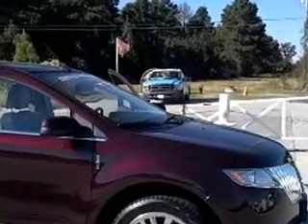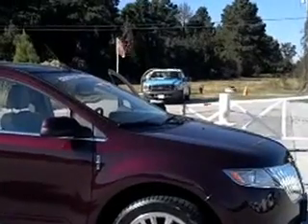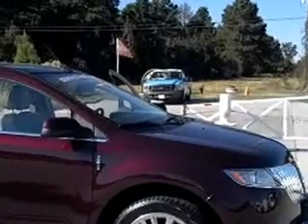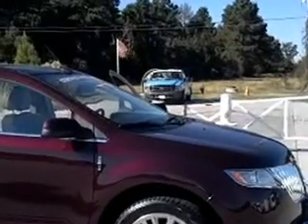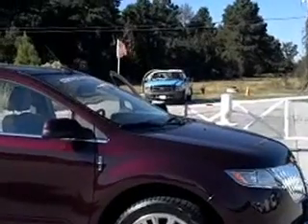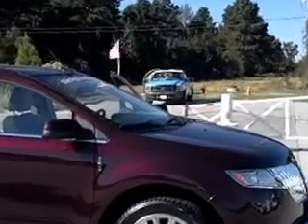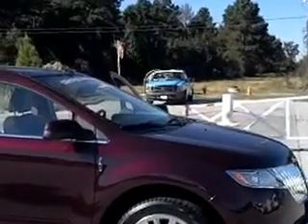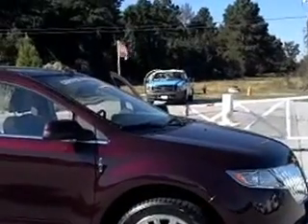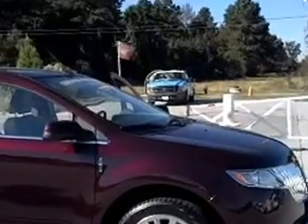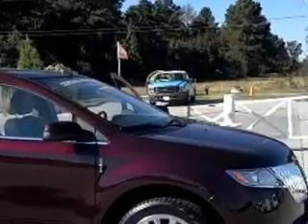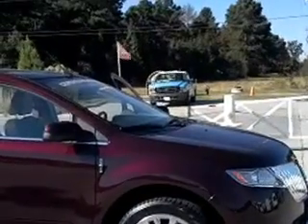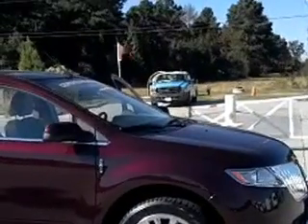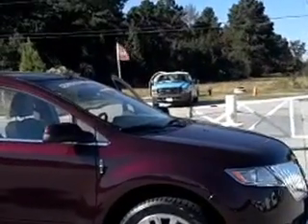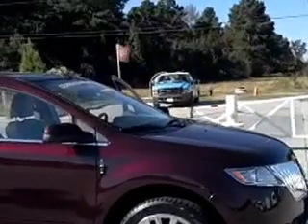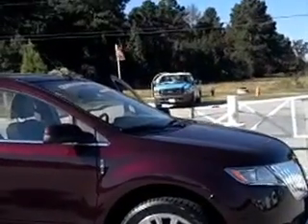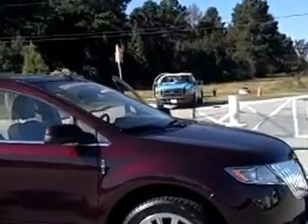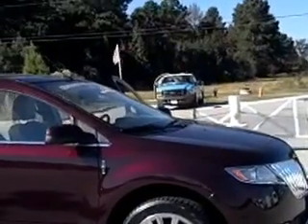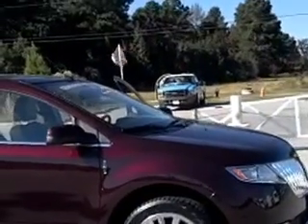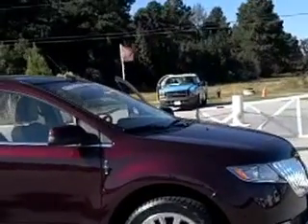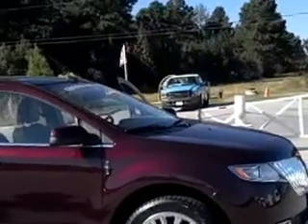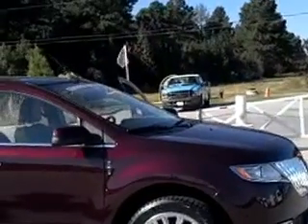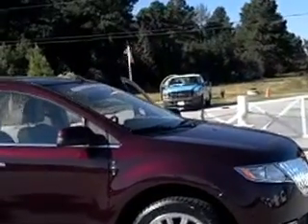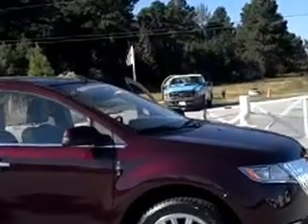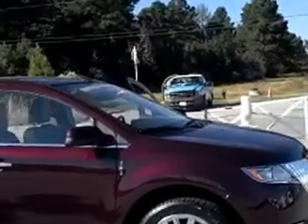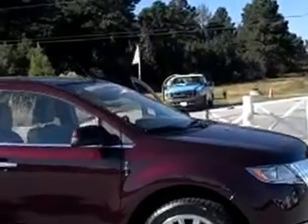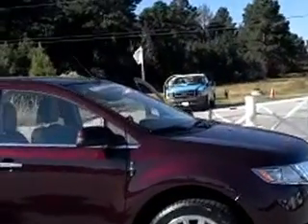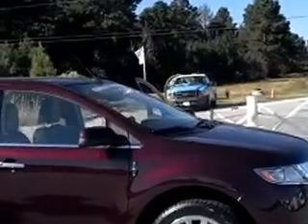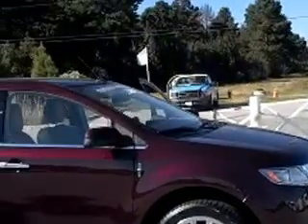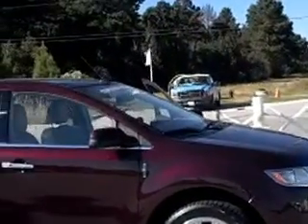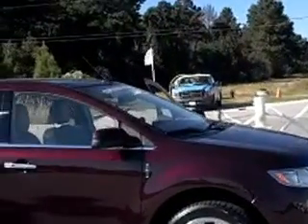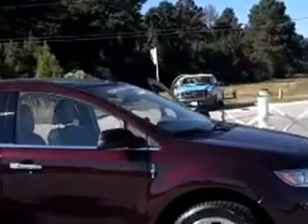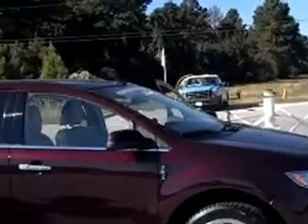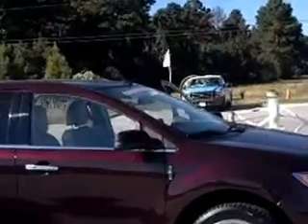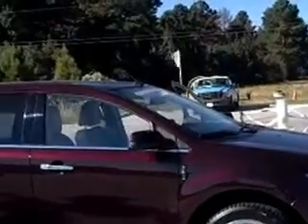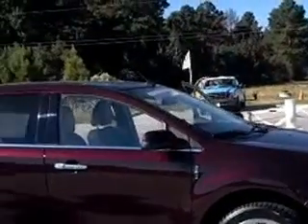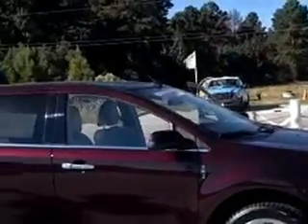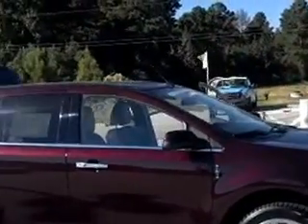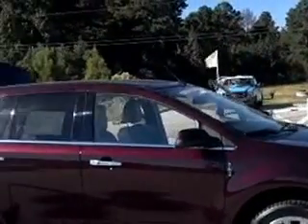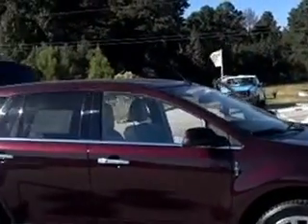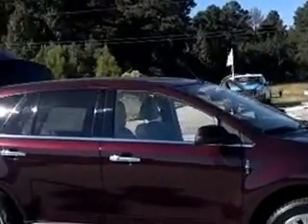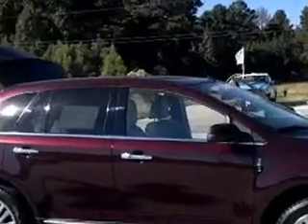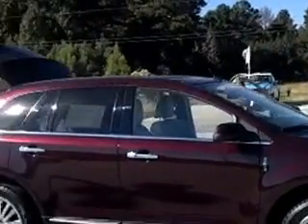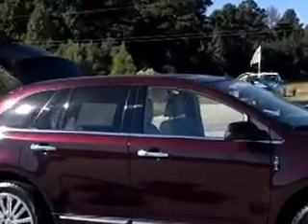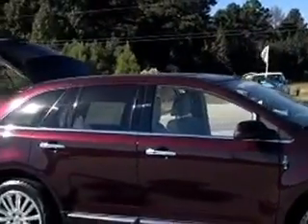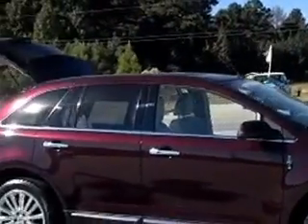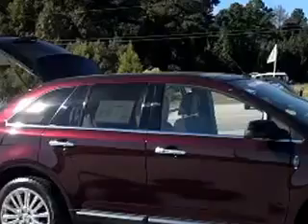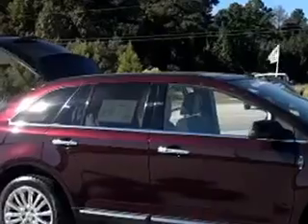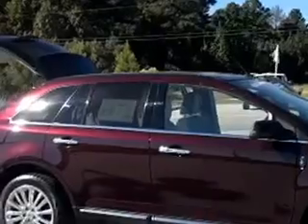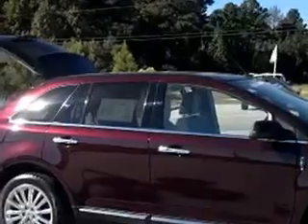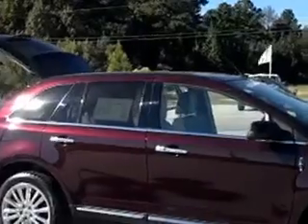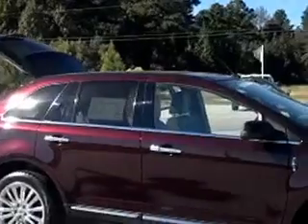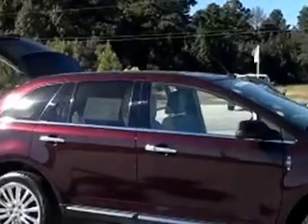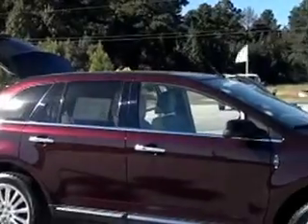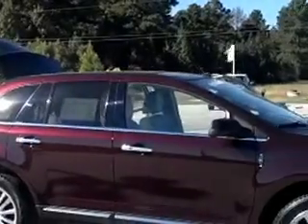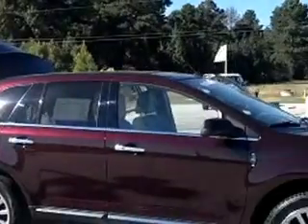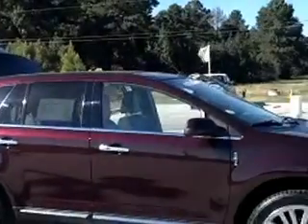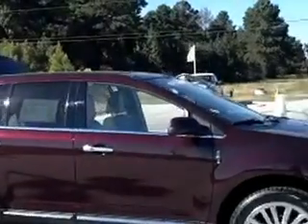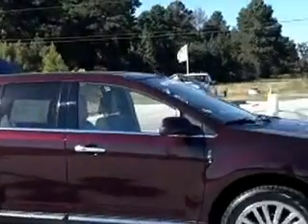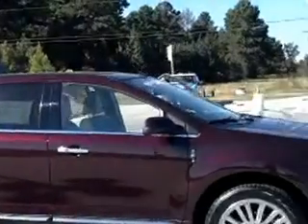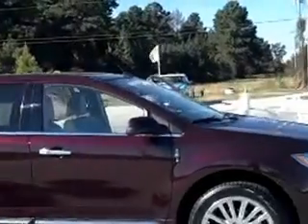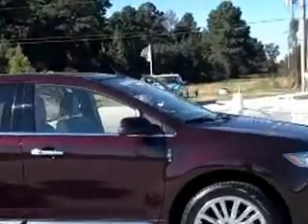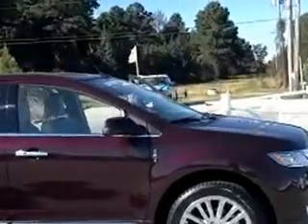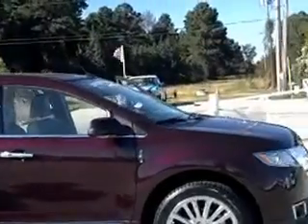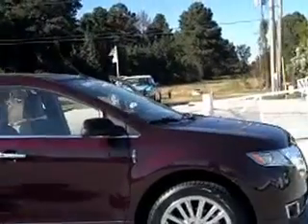Hi, it's Ron from Beach Automotive down here in Myrtle Beach. I just want to go over the 2011 Lincoln MKX certified pre-owned.